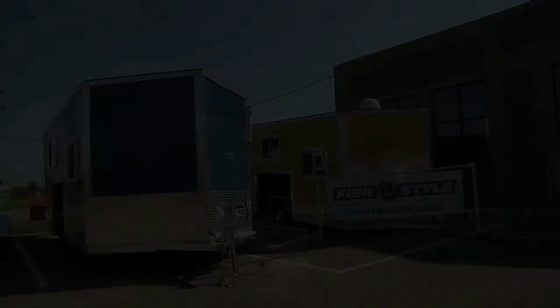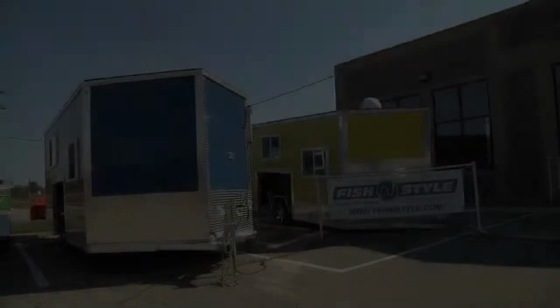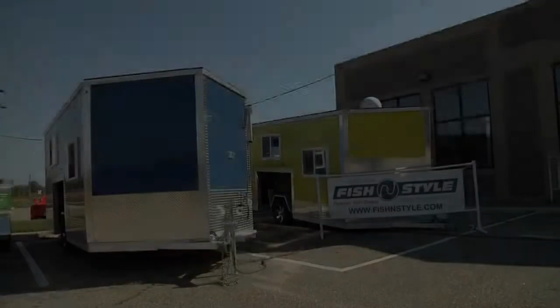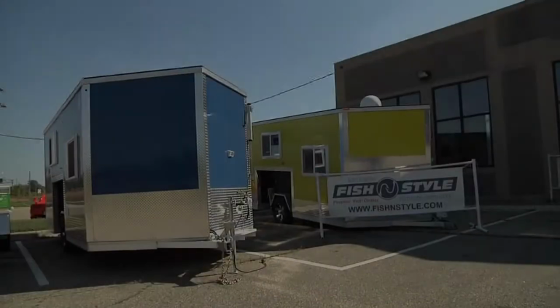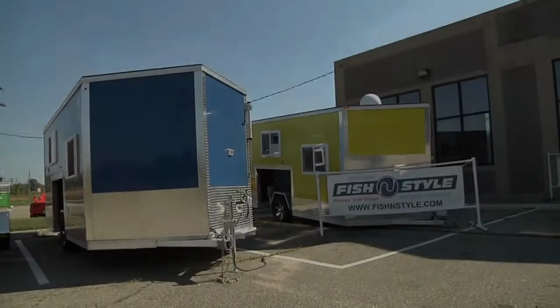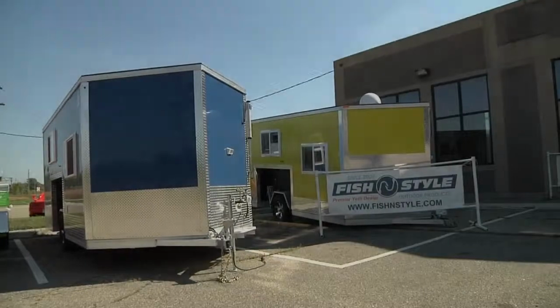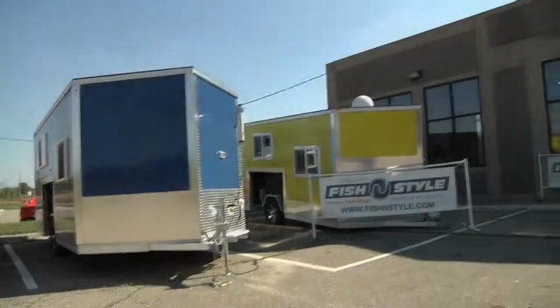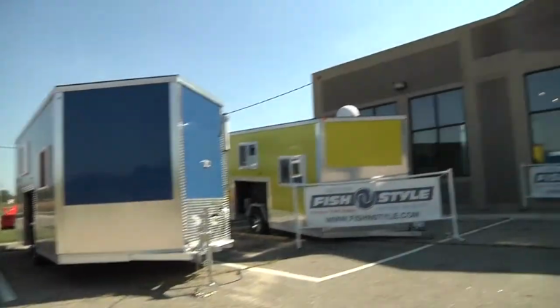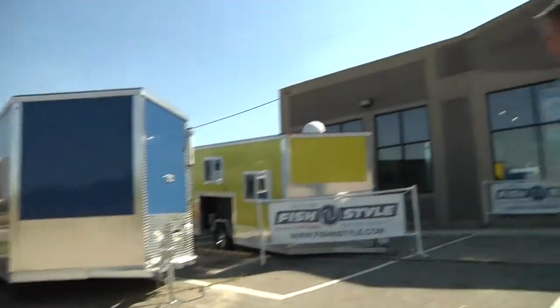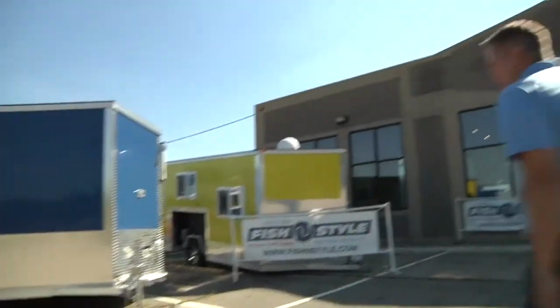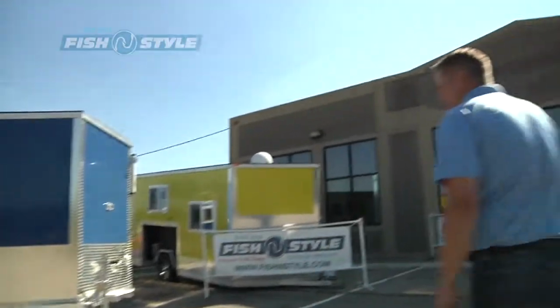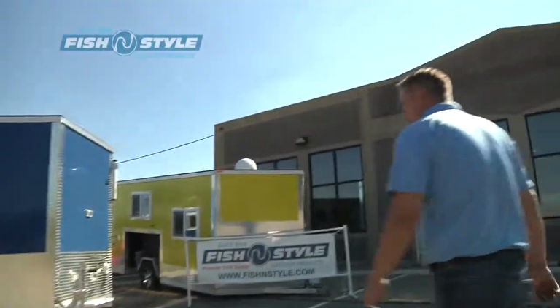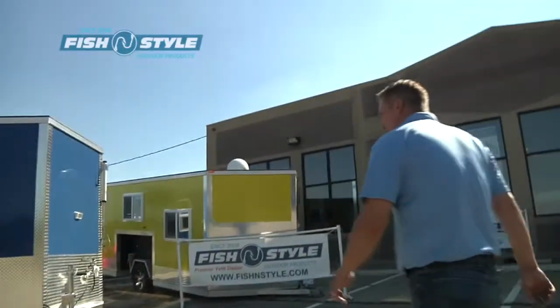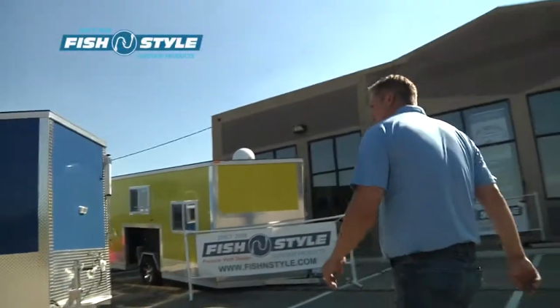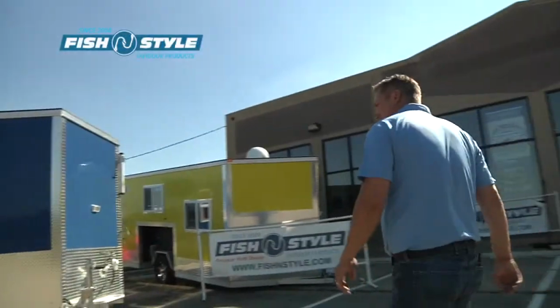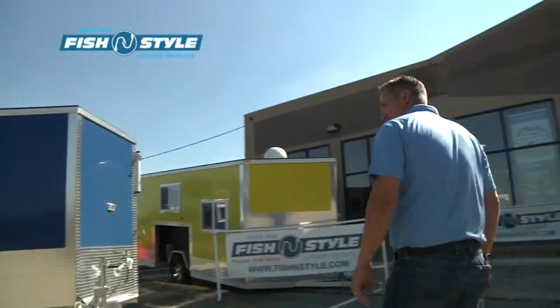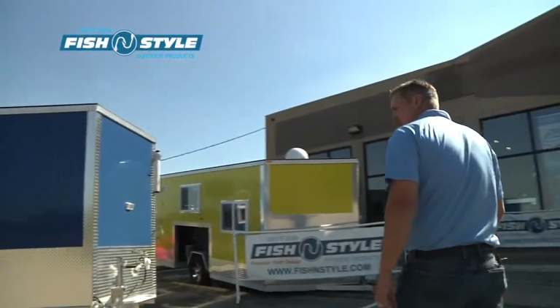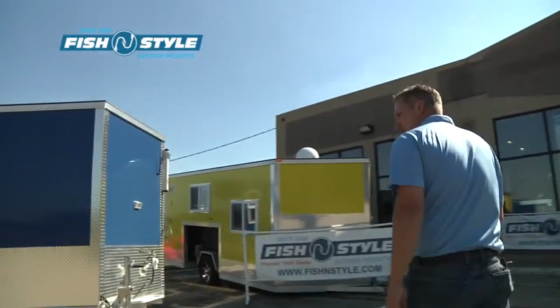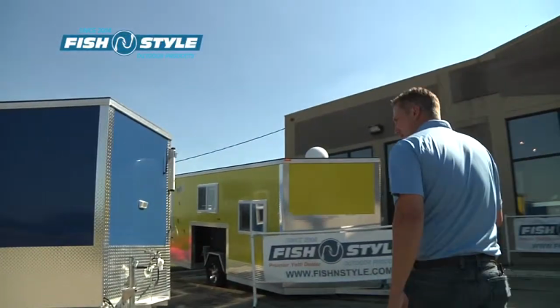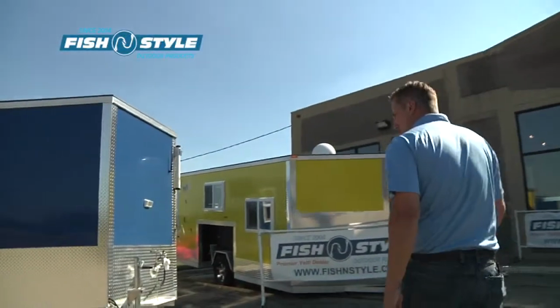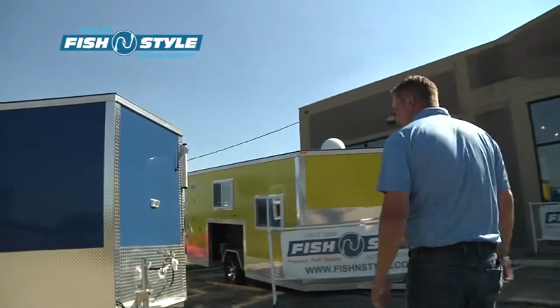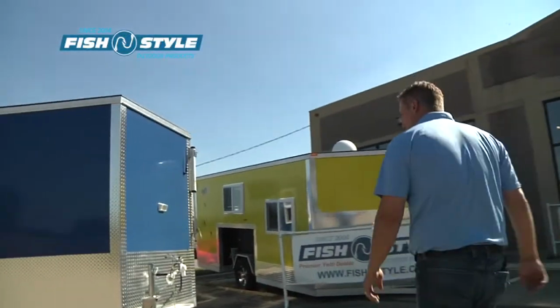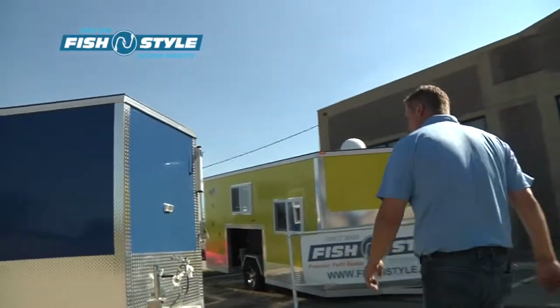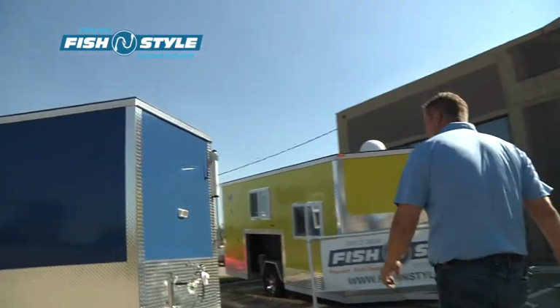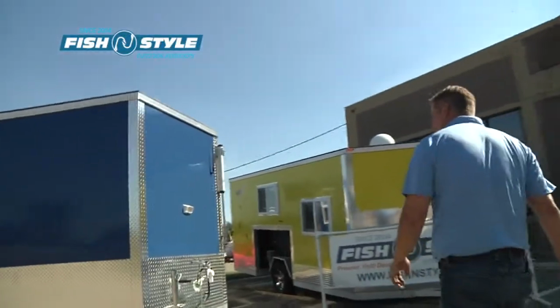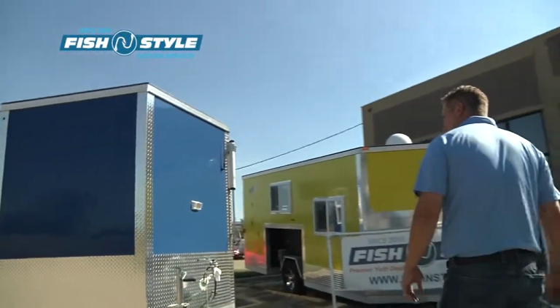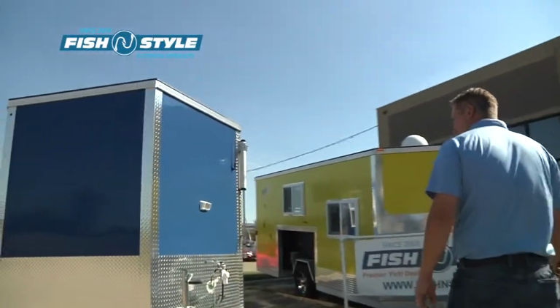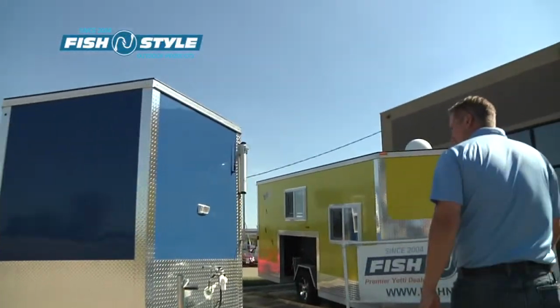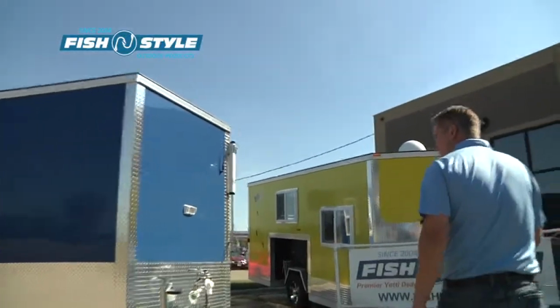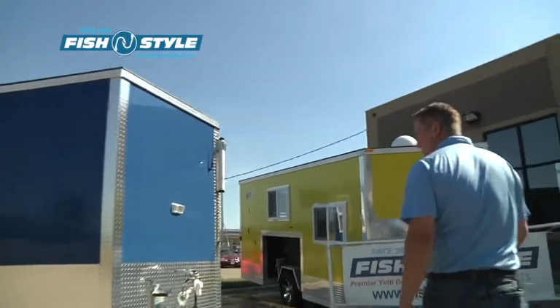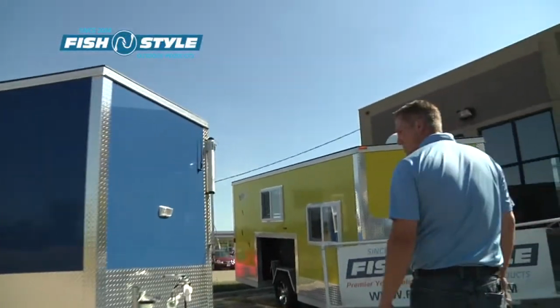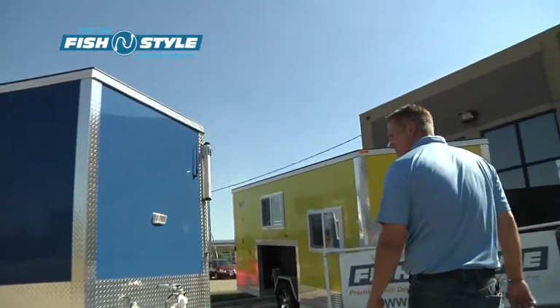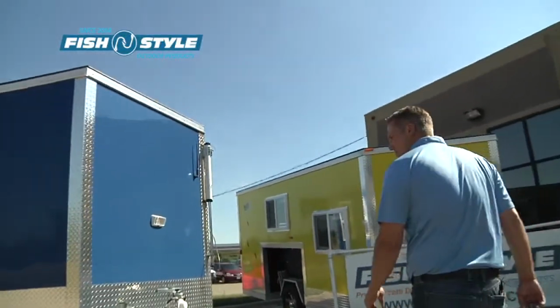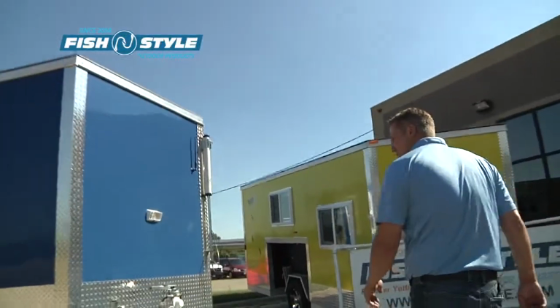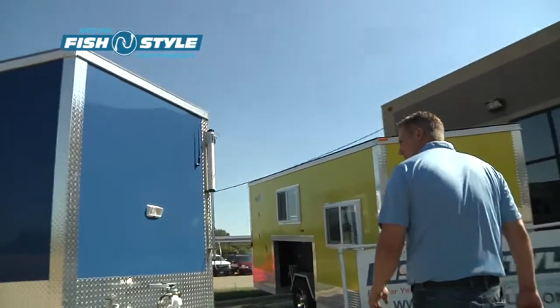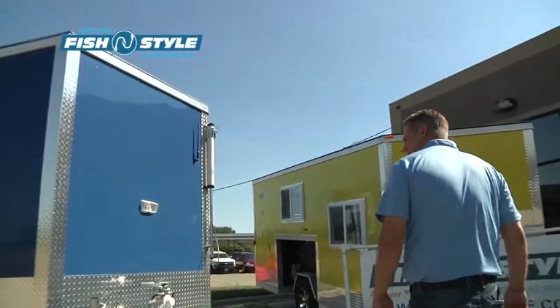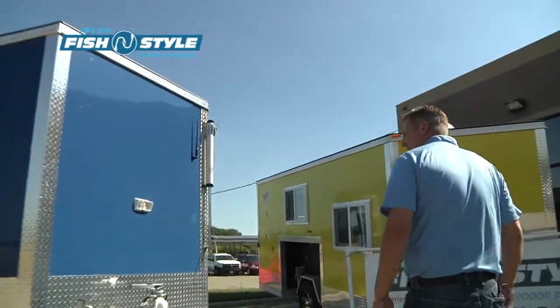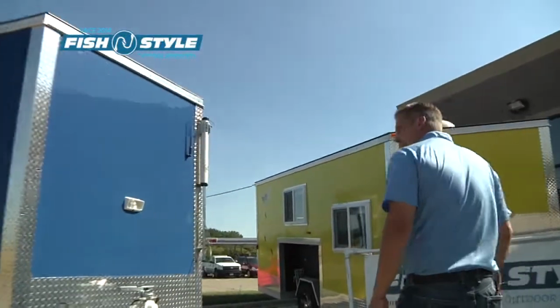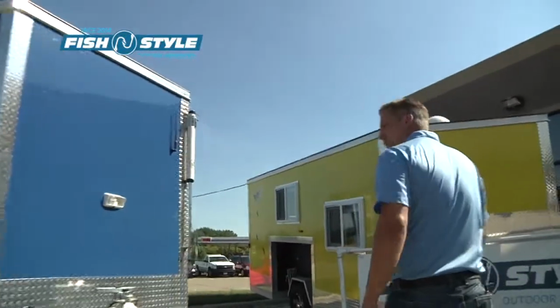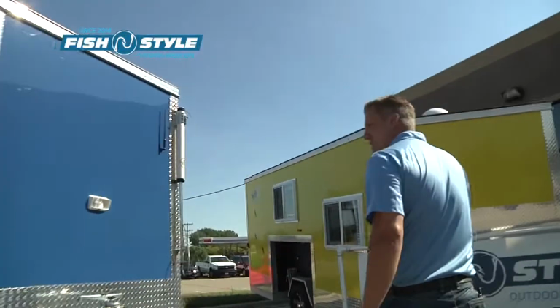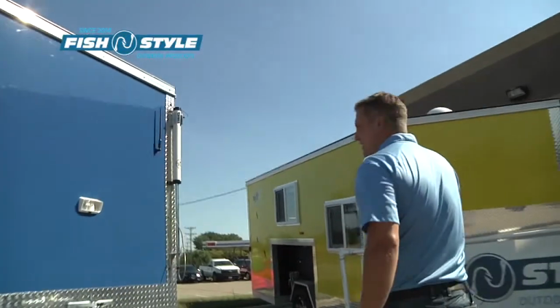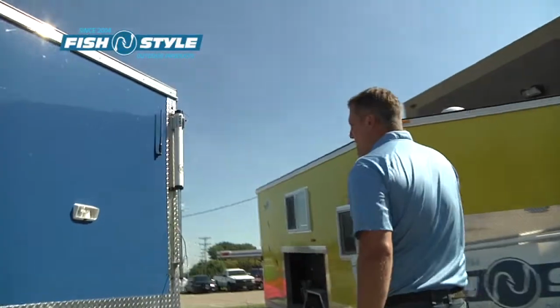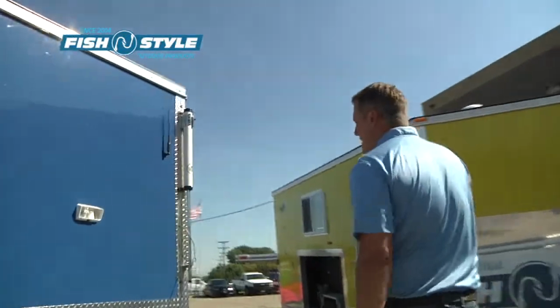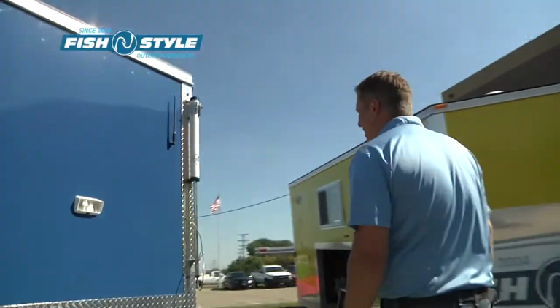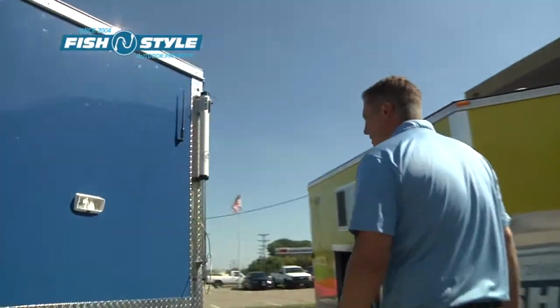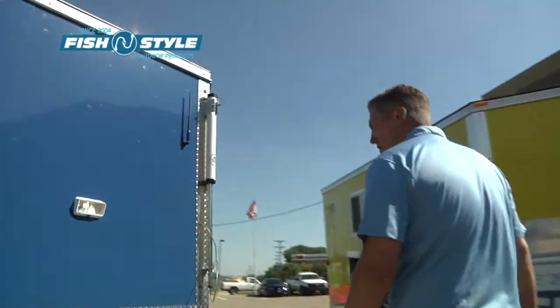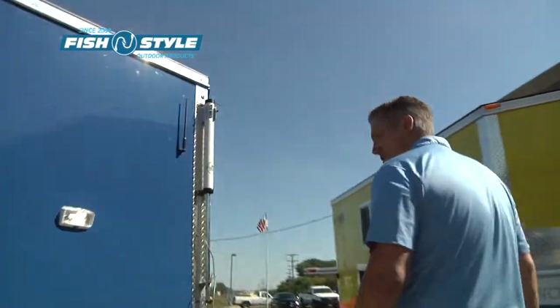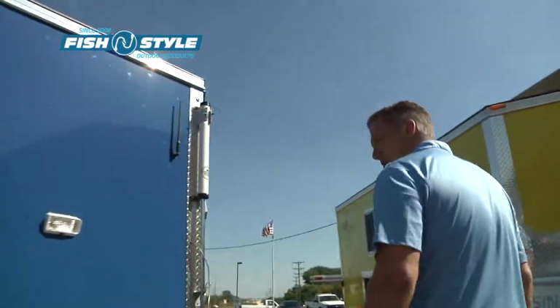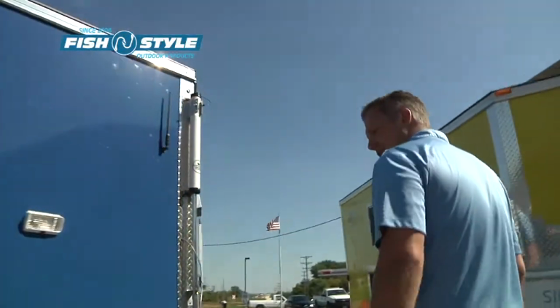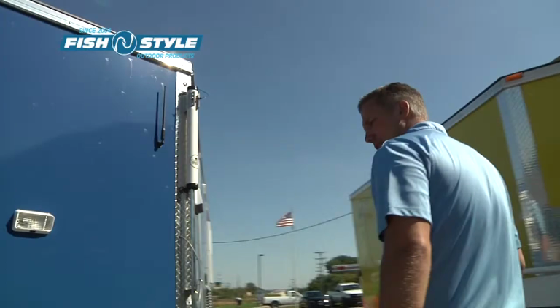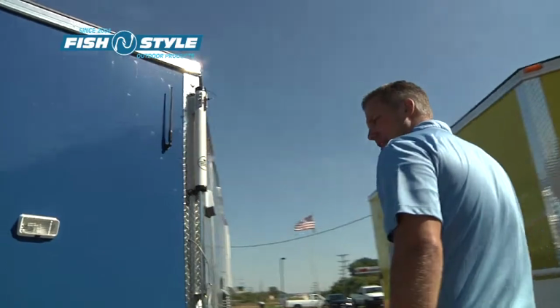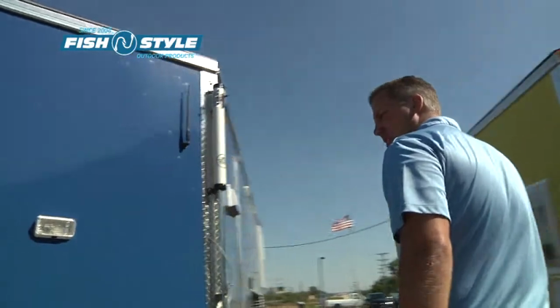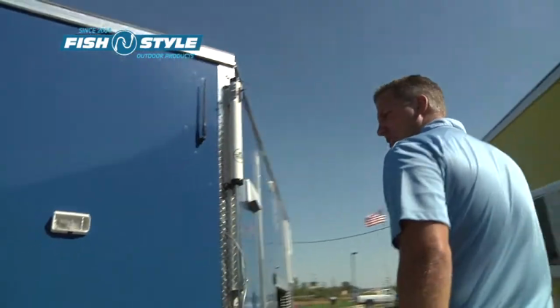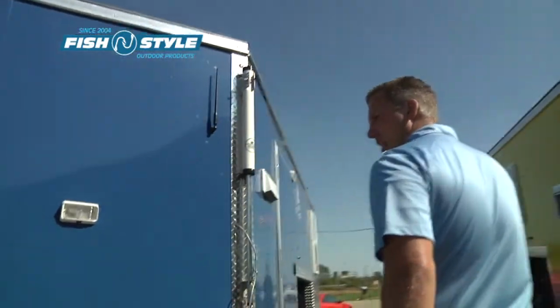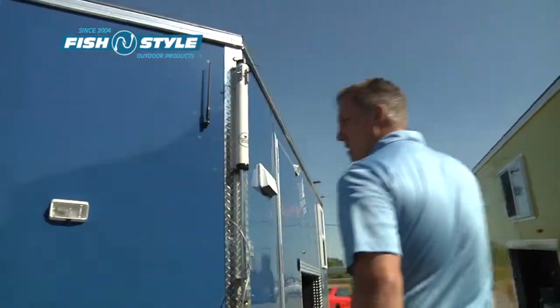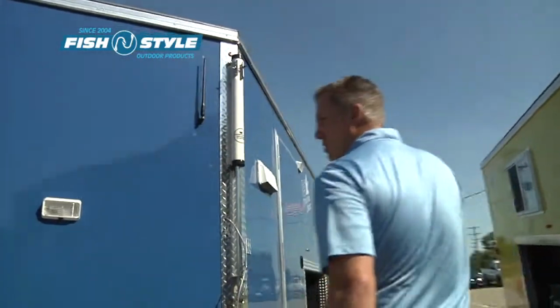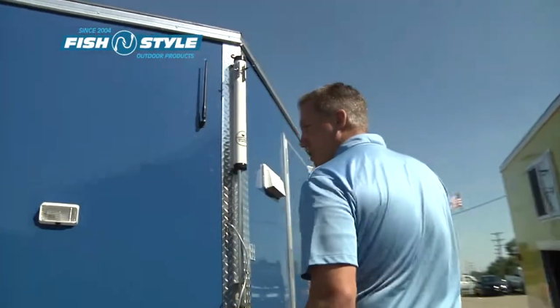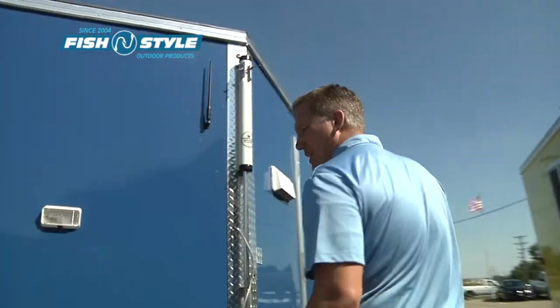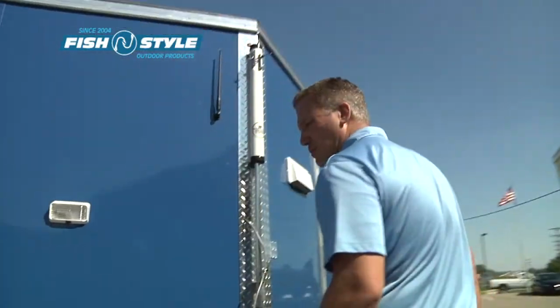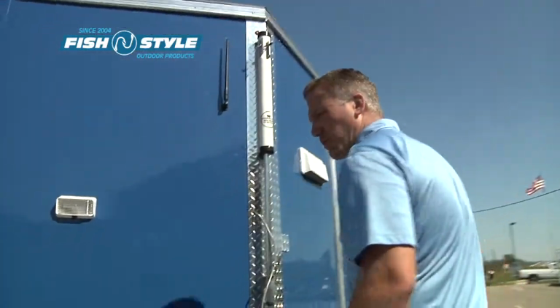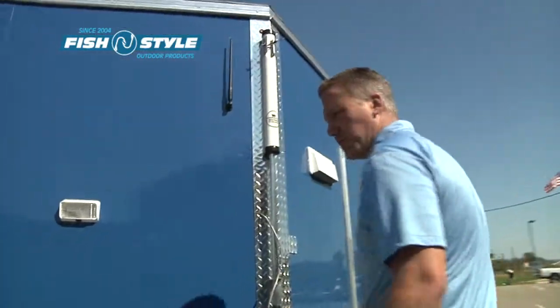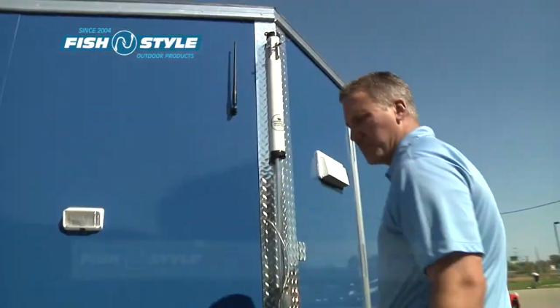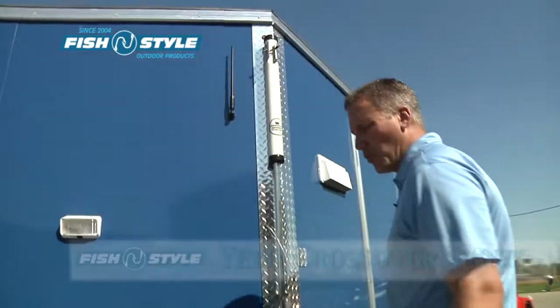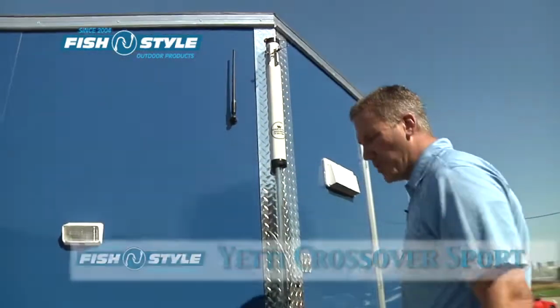Hi, Matt with Fish and Style. I'm going to show you one of my favorite fish houses, the 8x16 Fish and Style Crossover Sport.